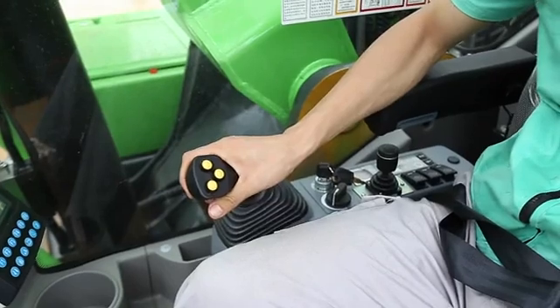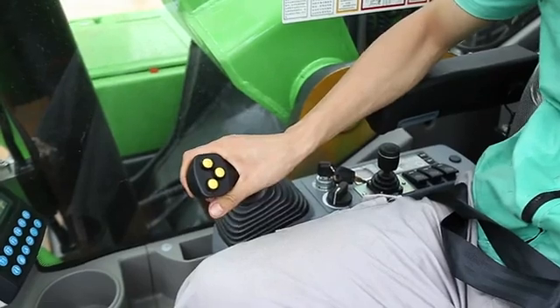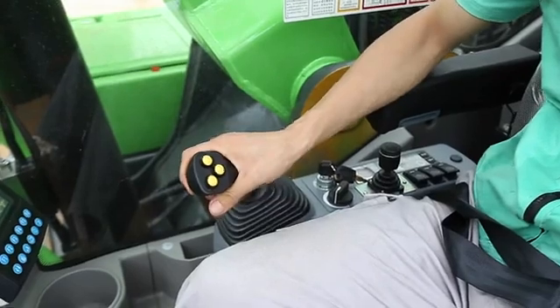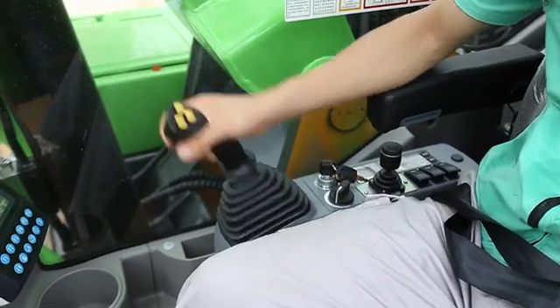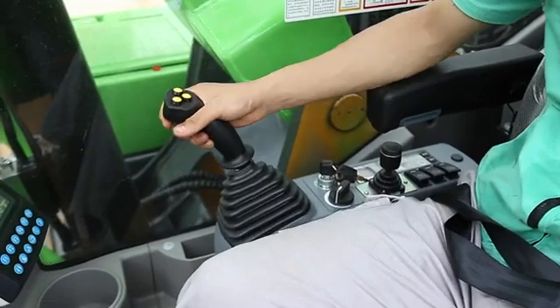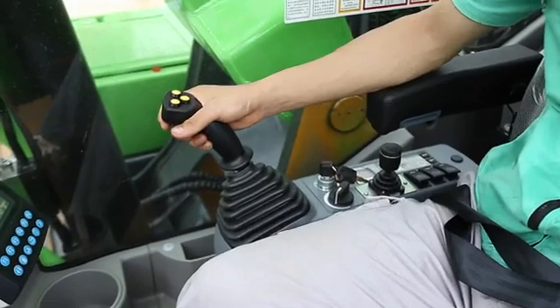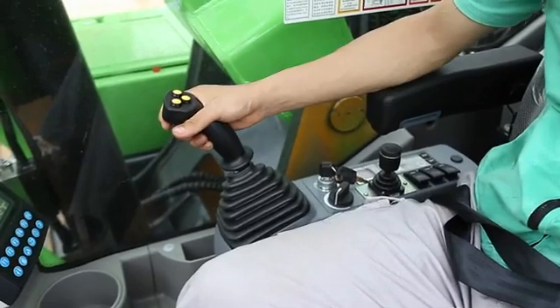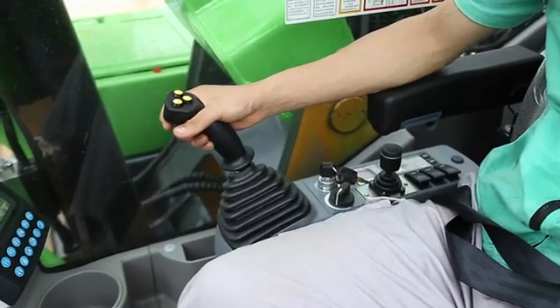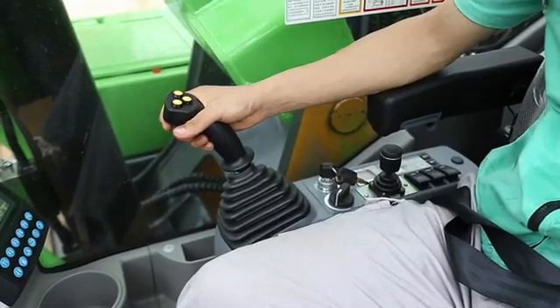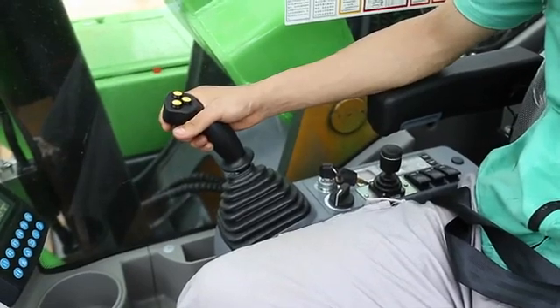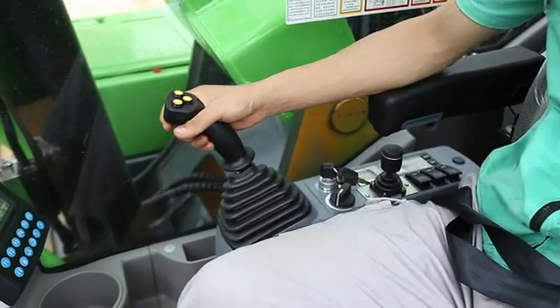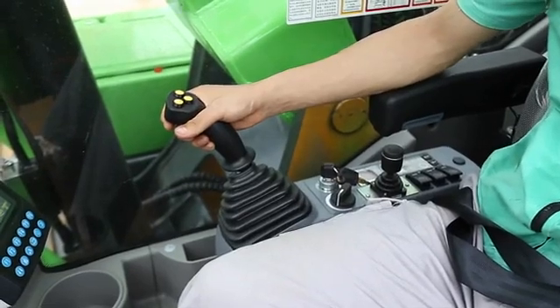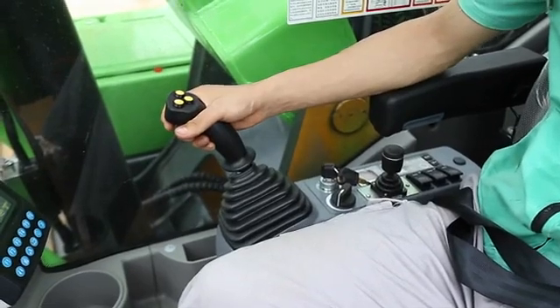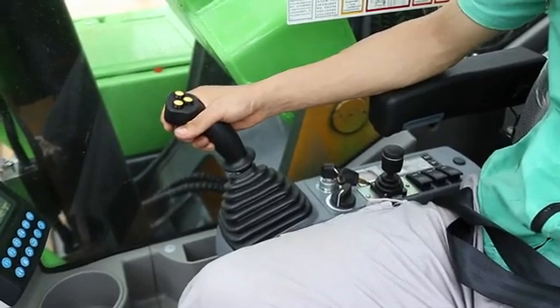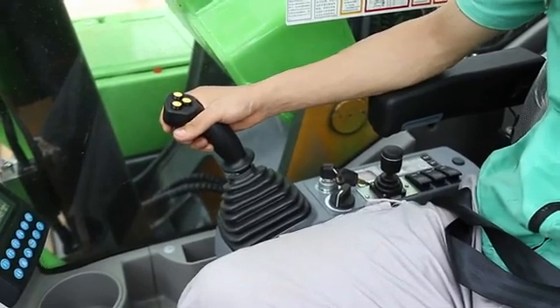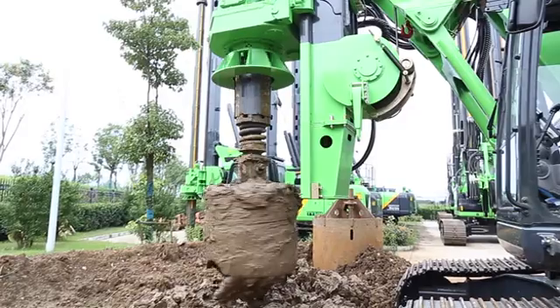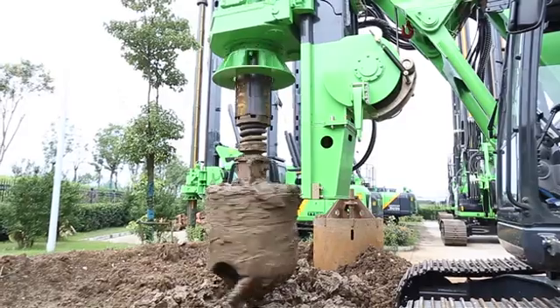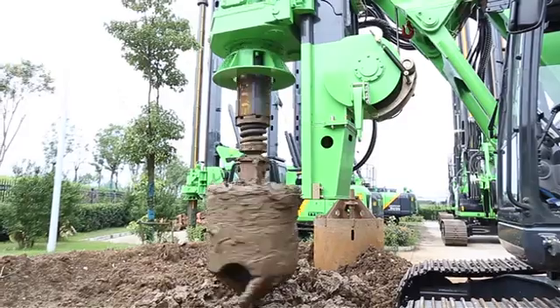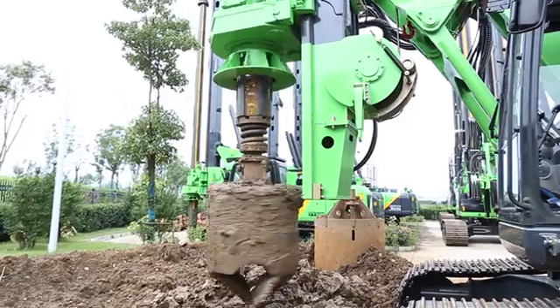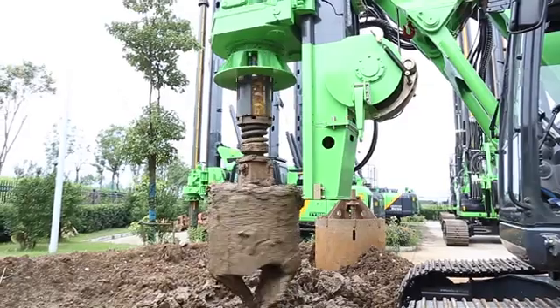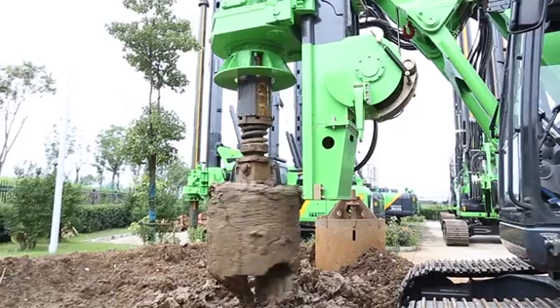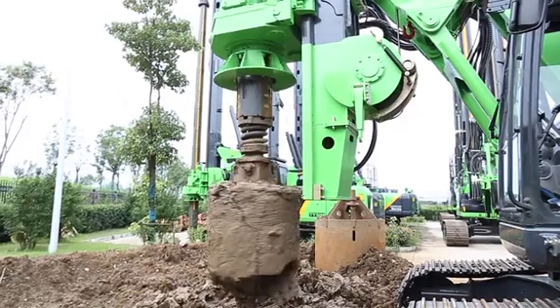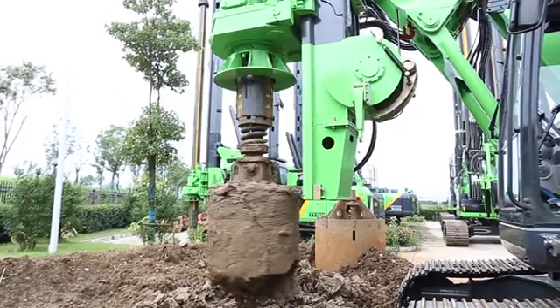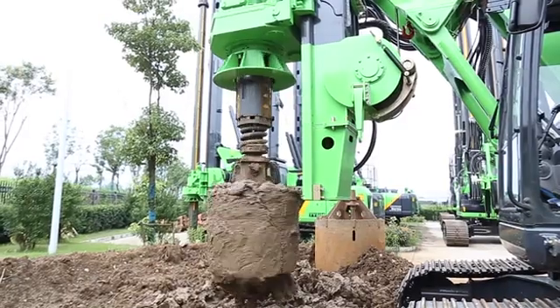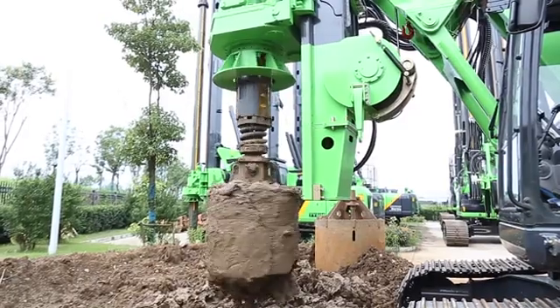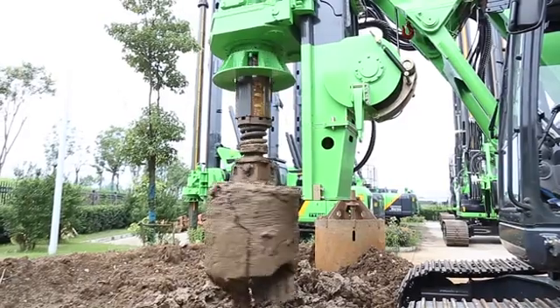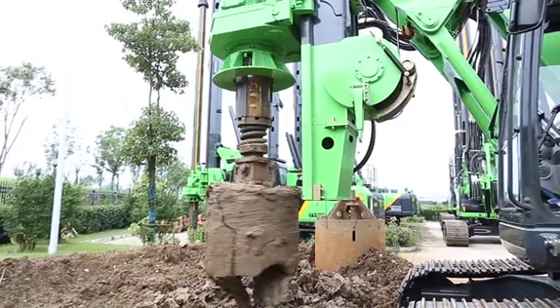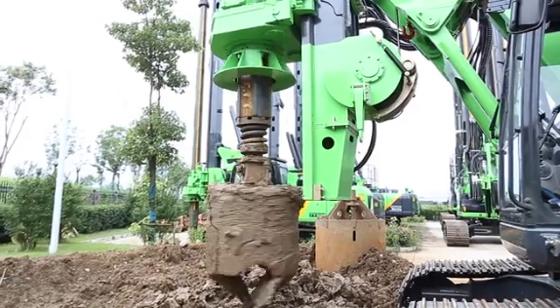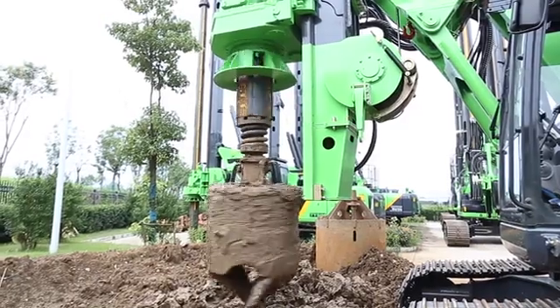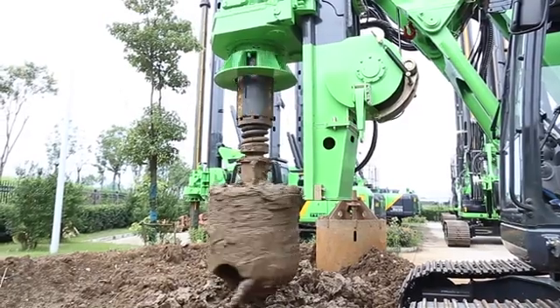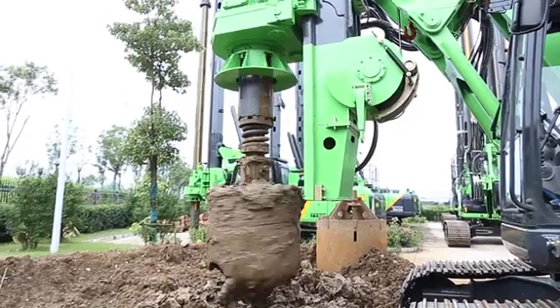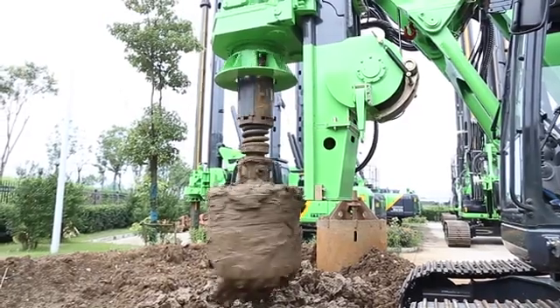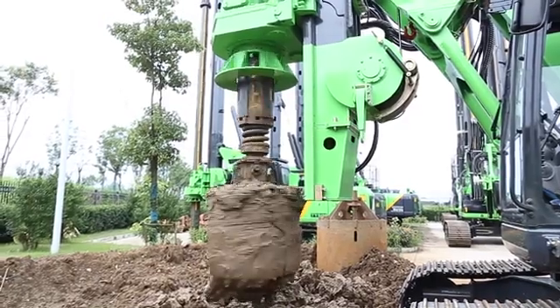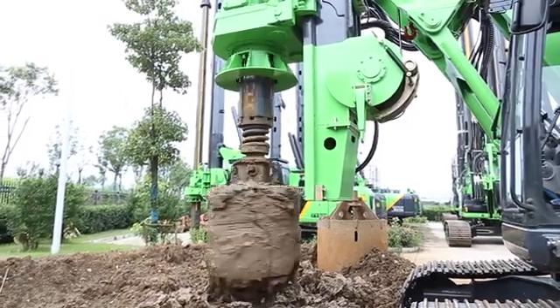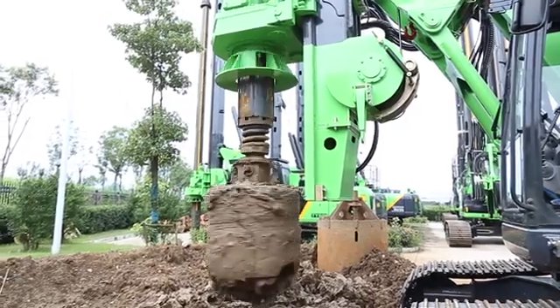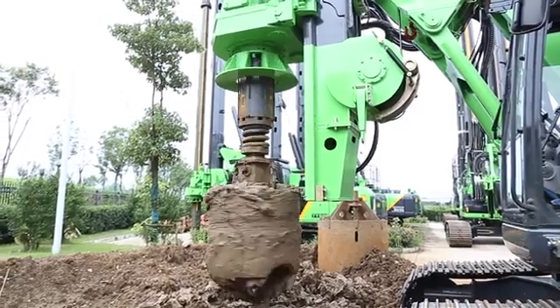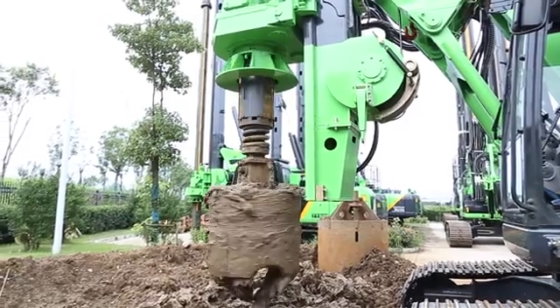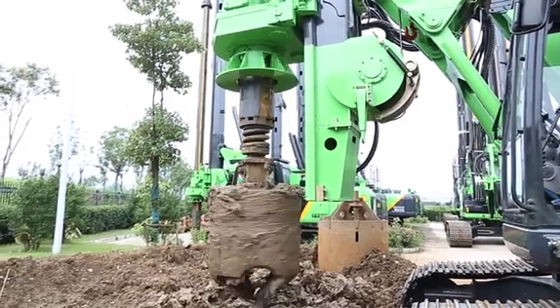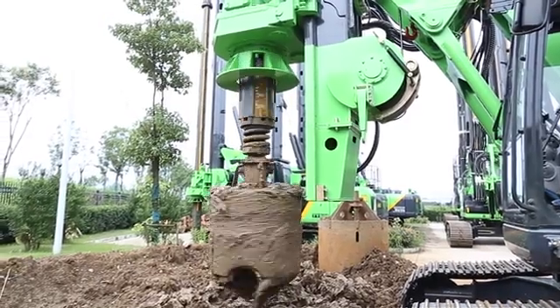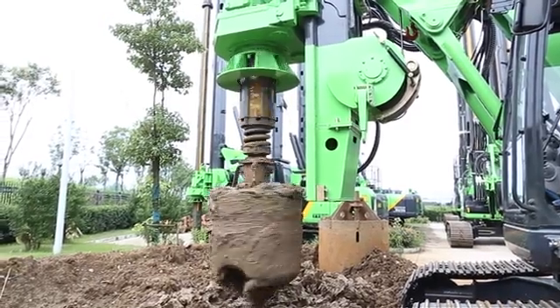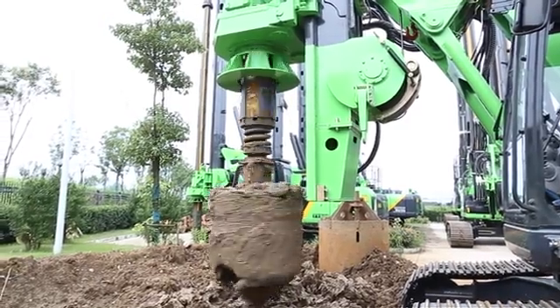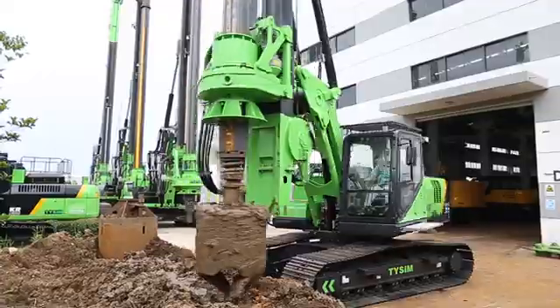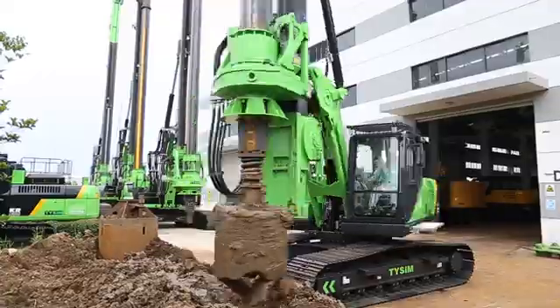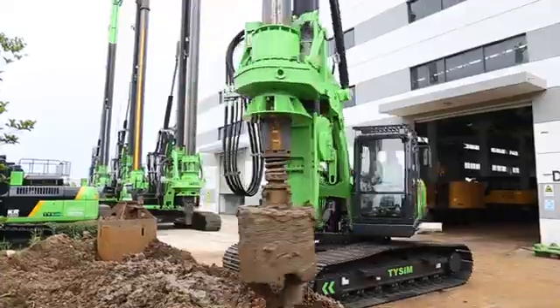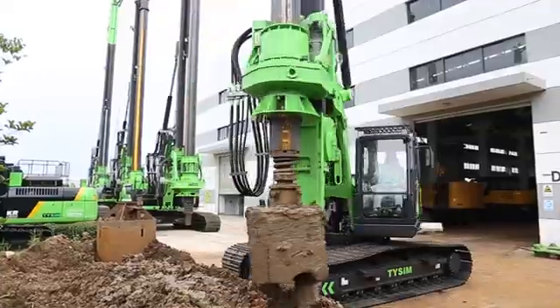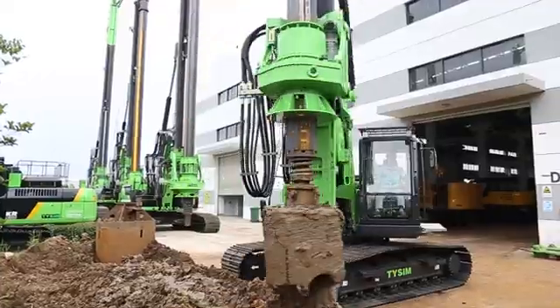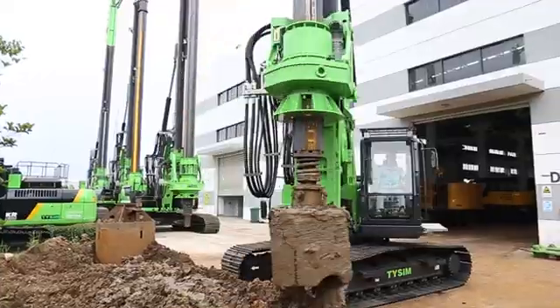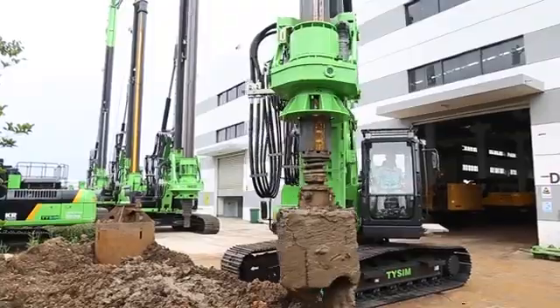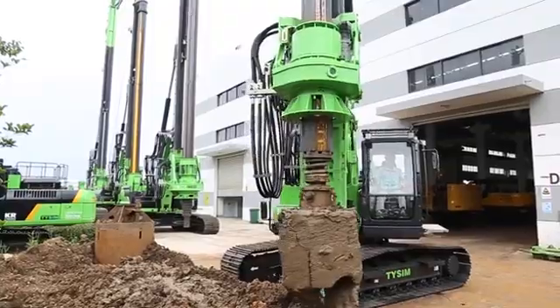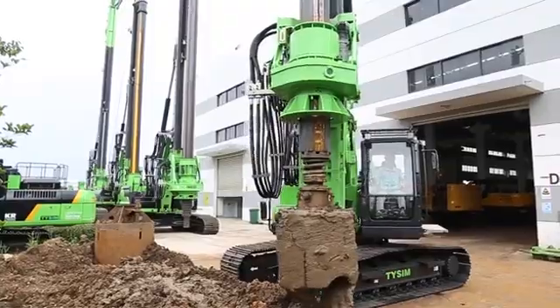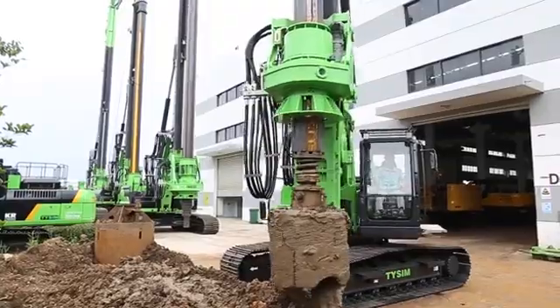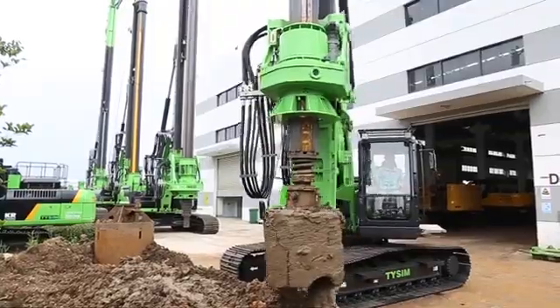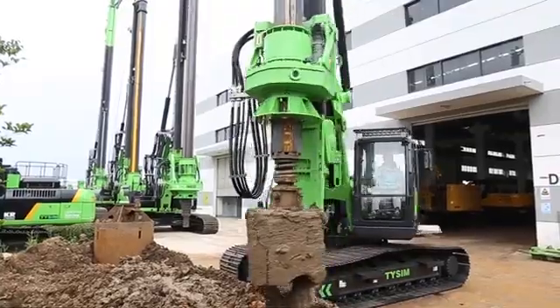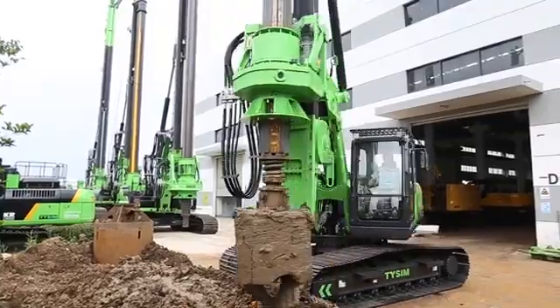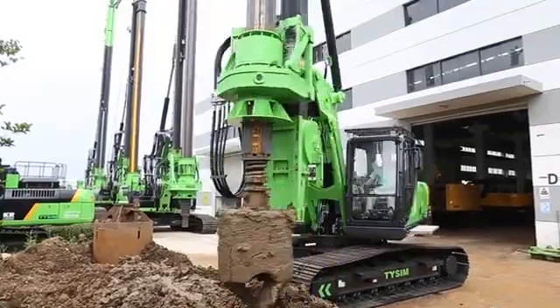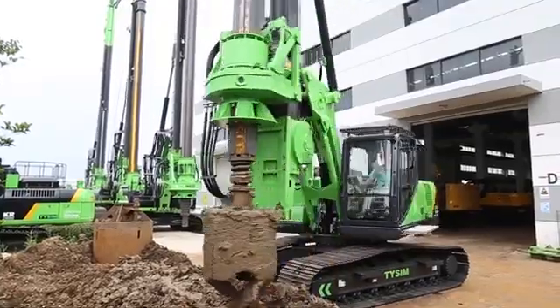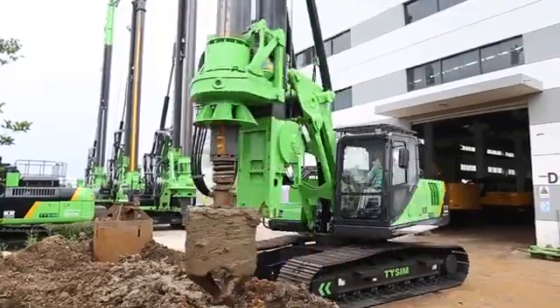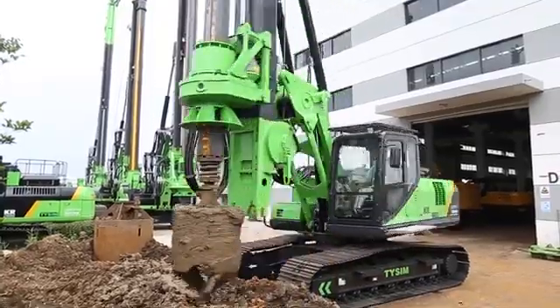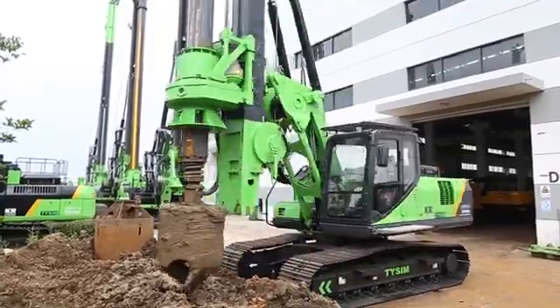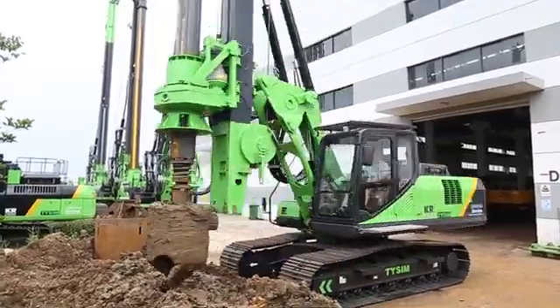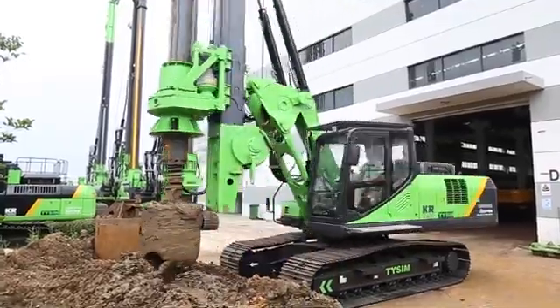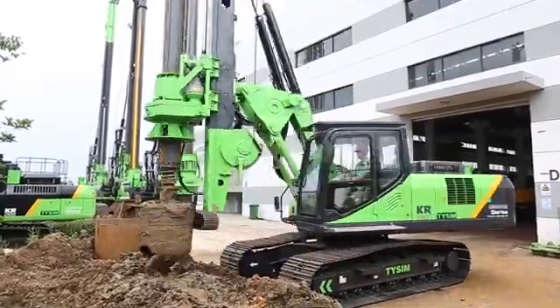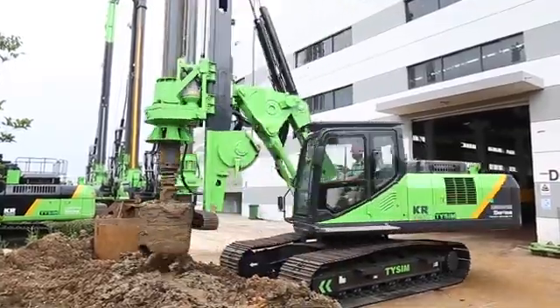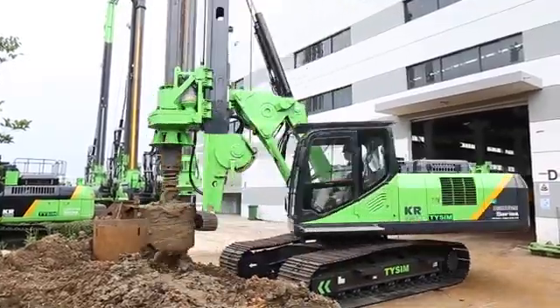Operating the right handle. Operating the effective rotation button.